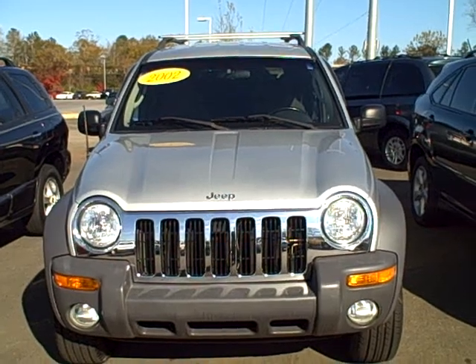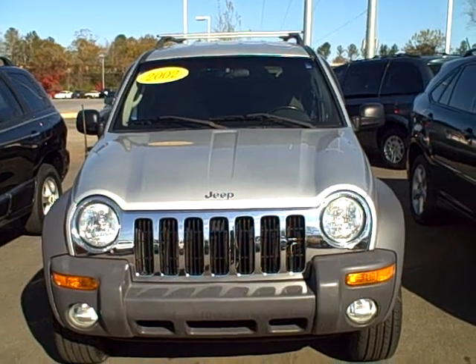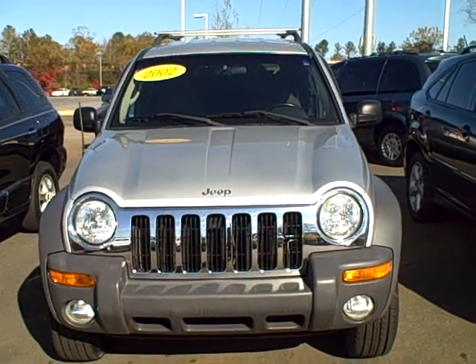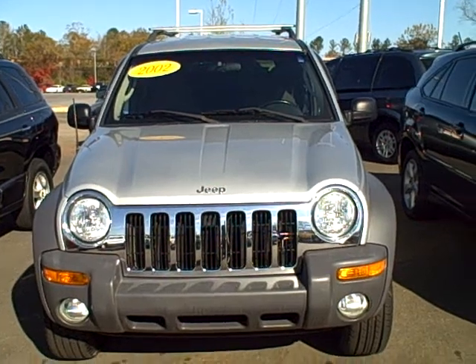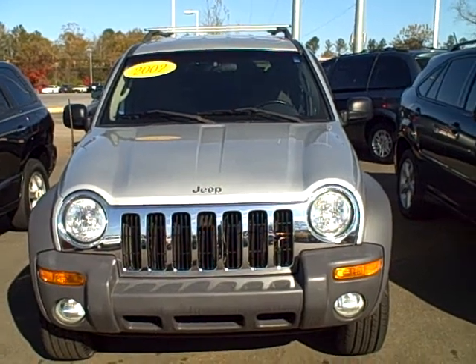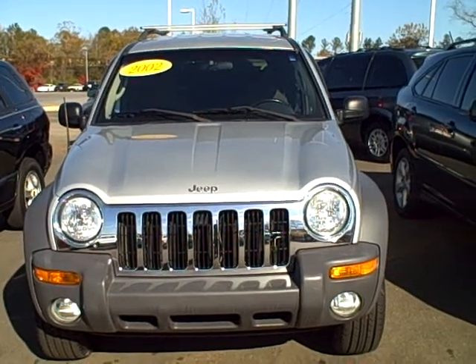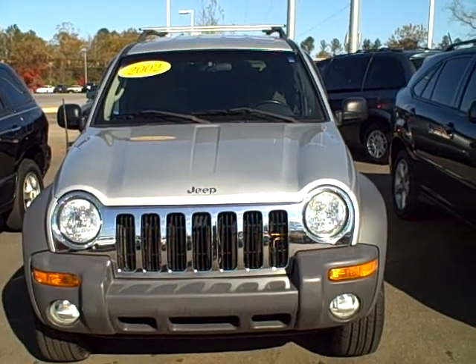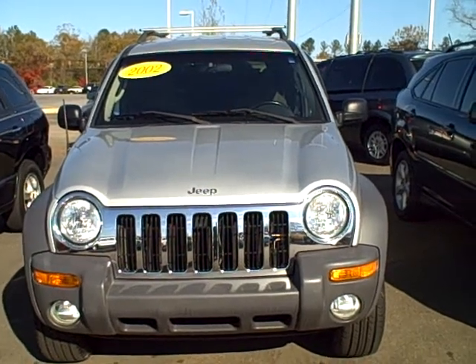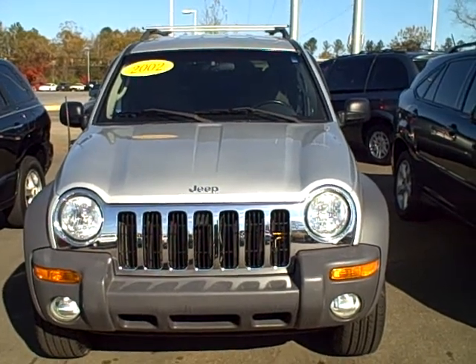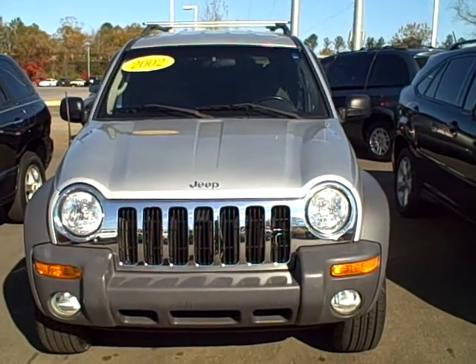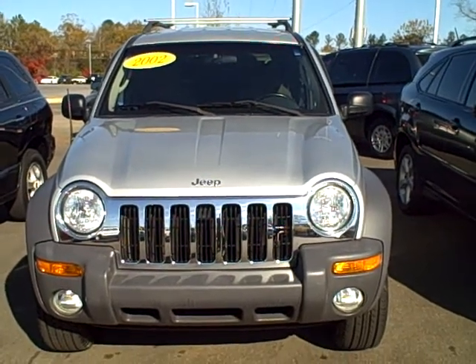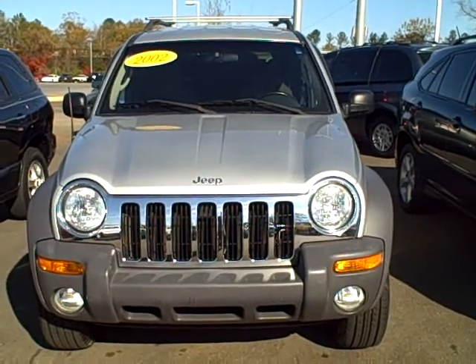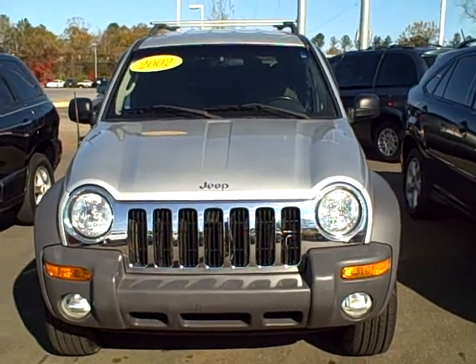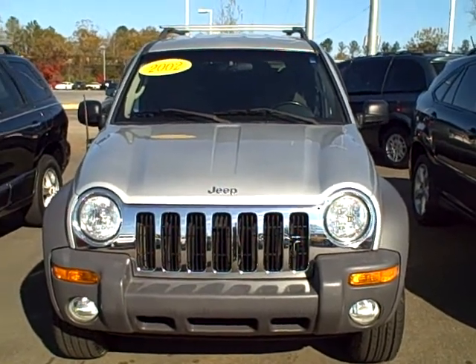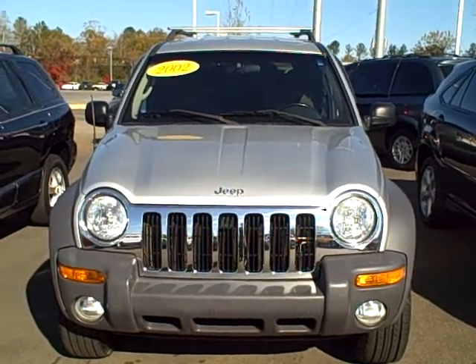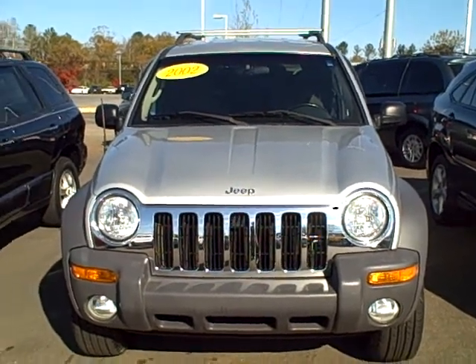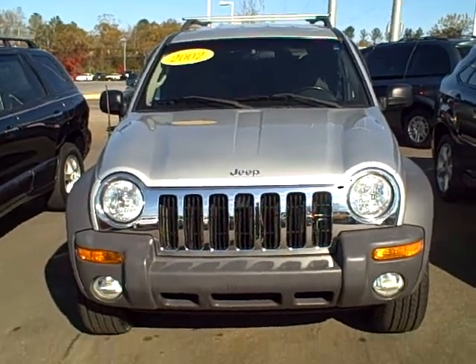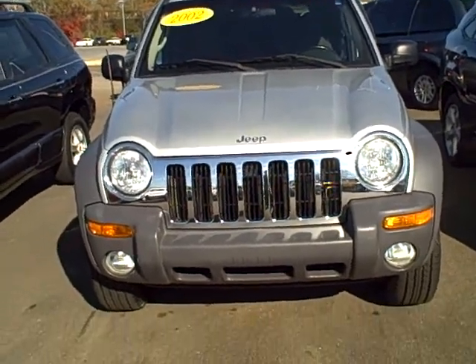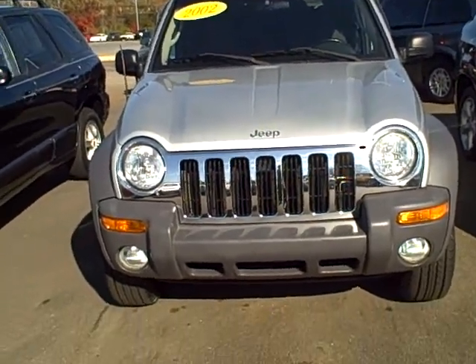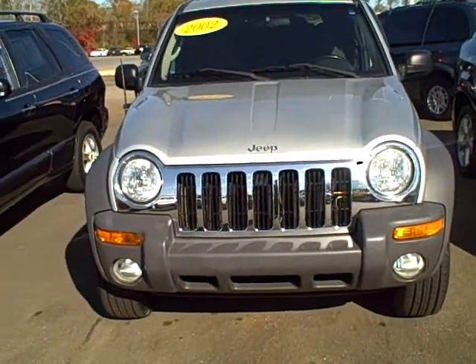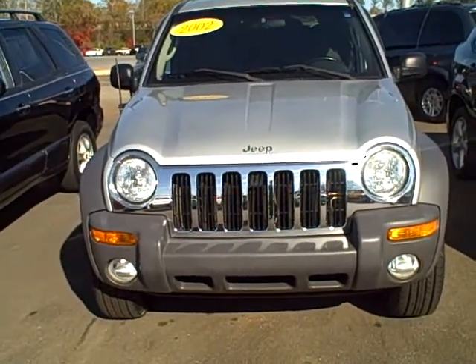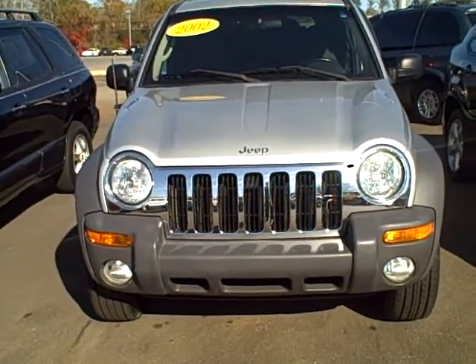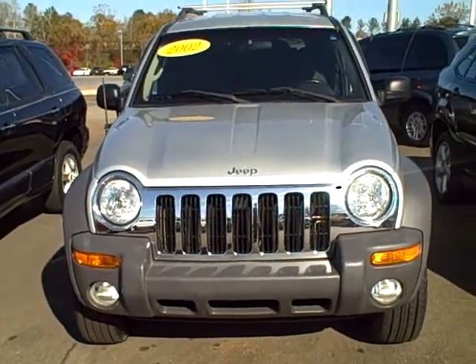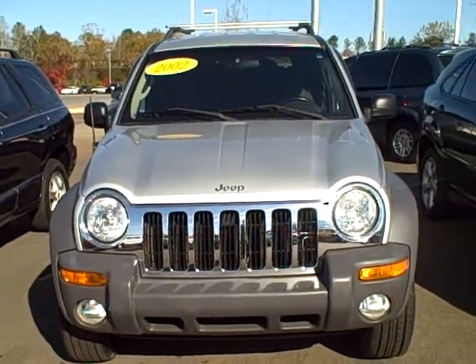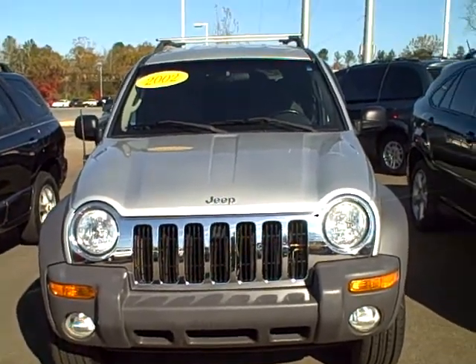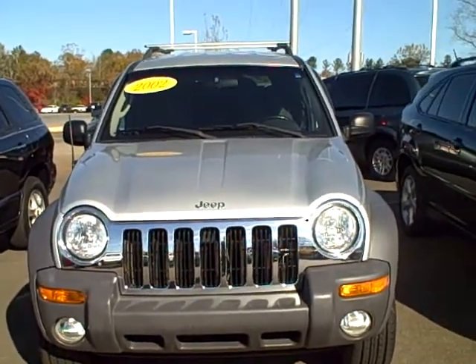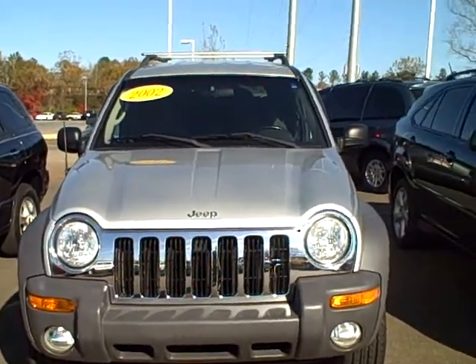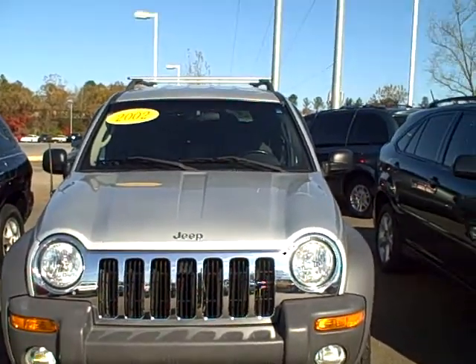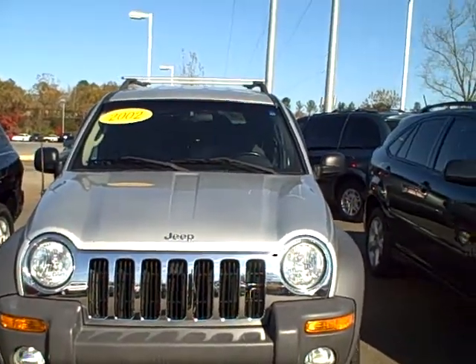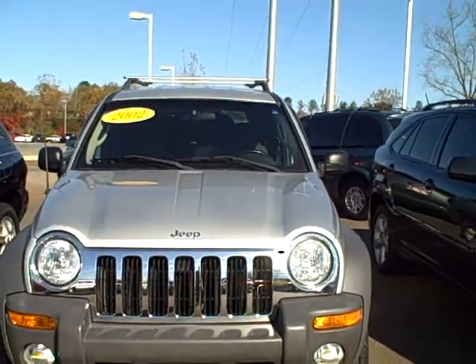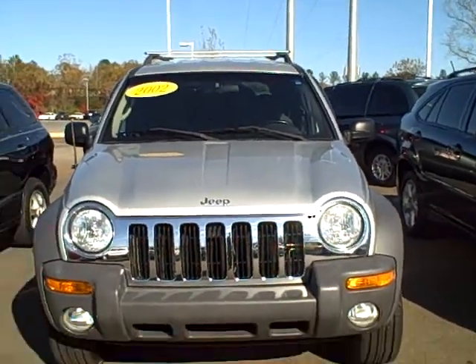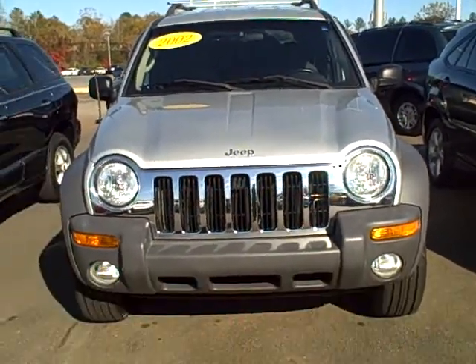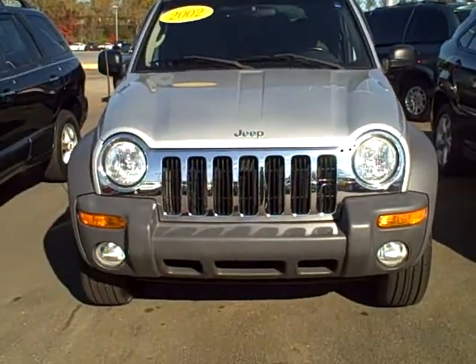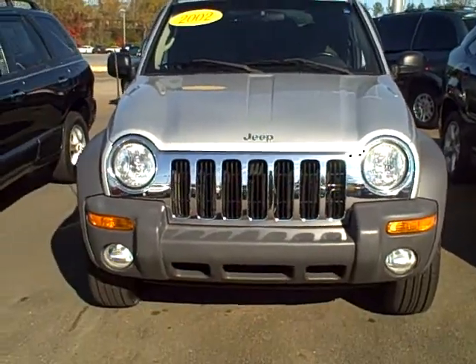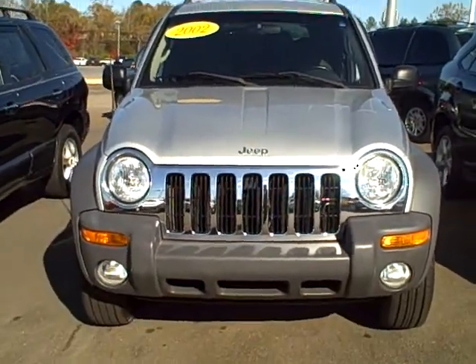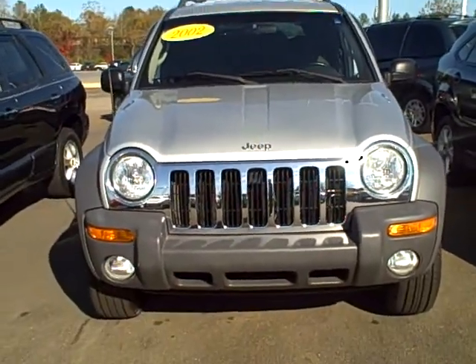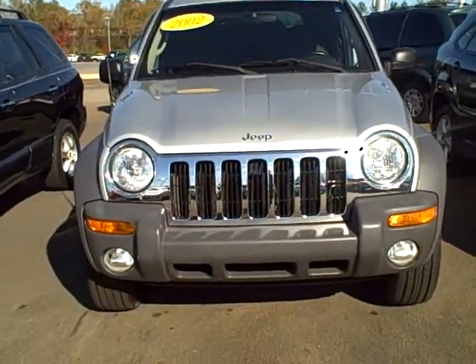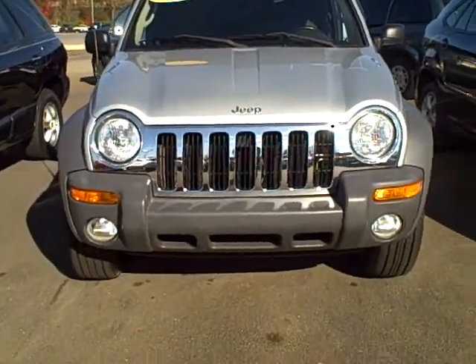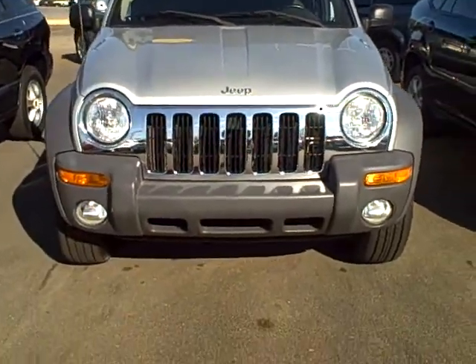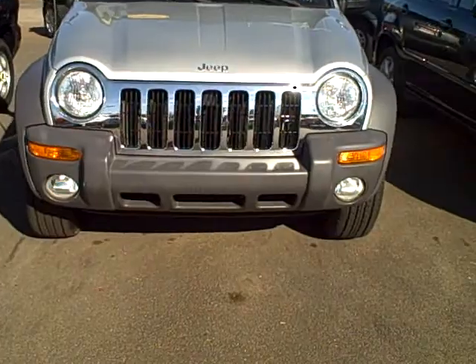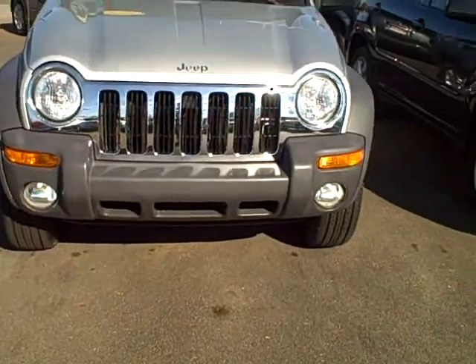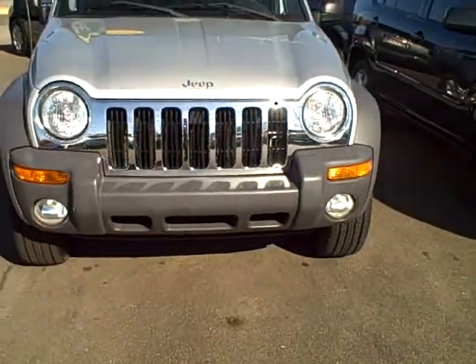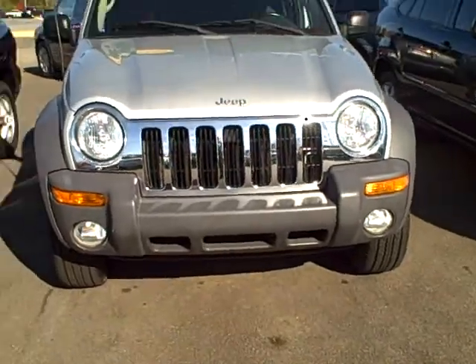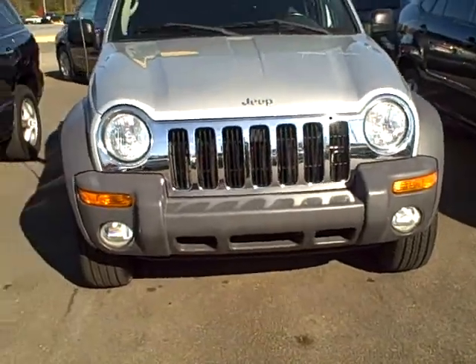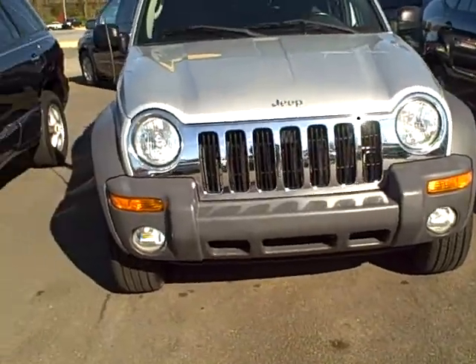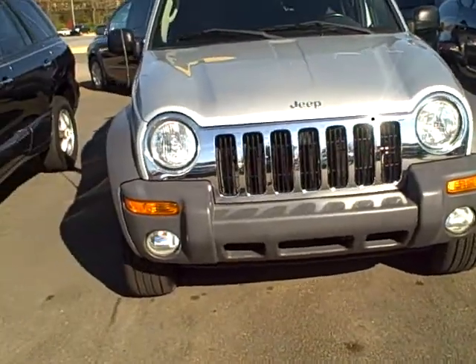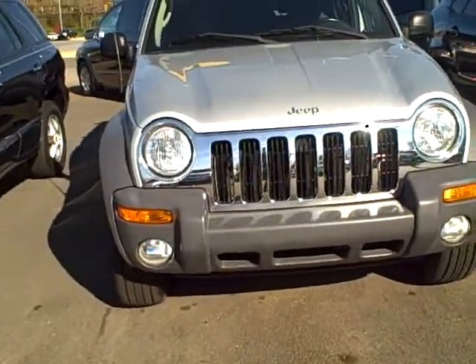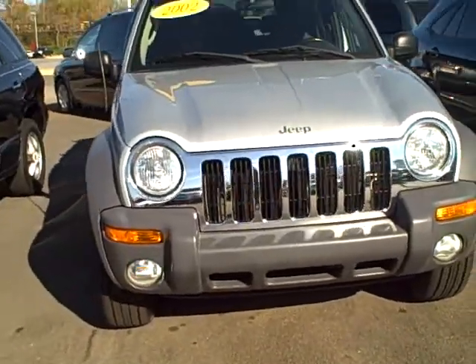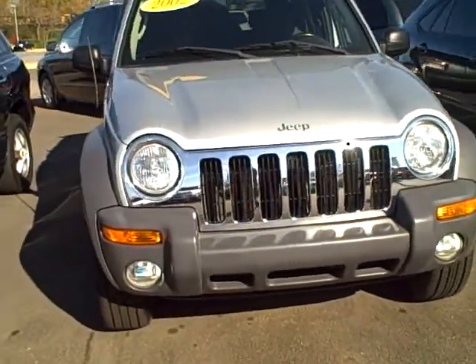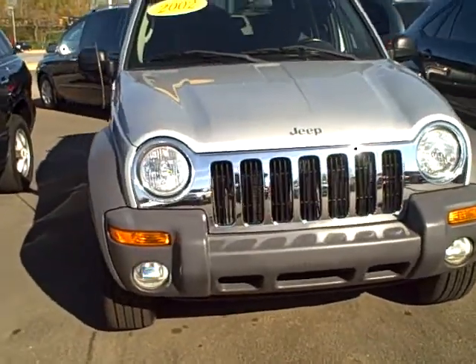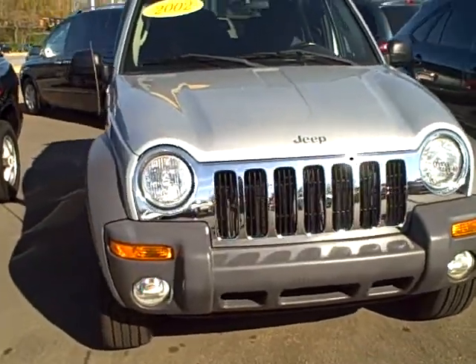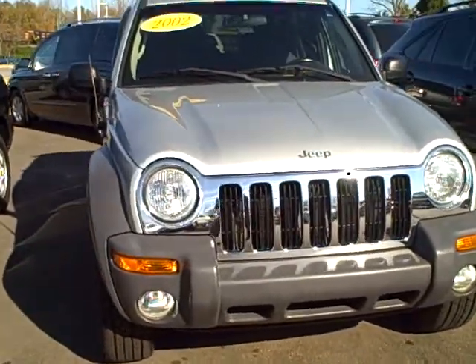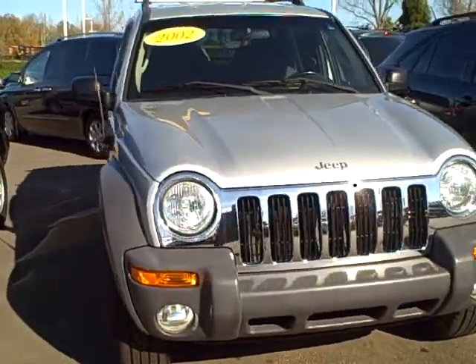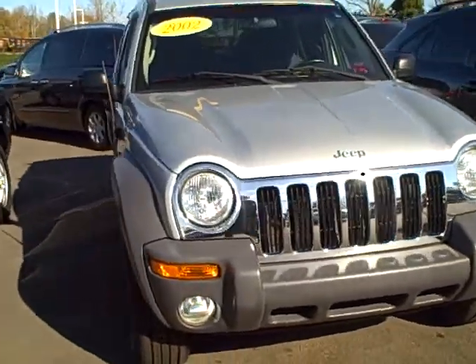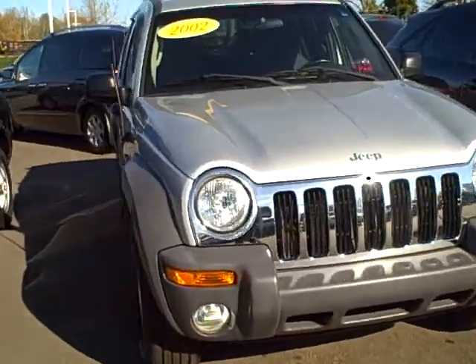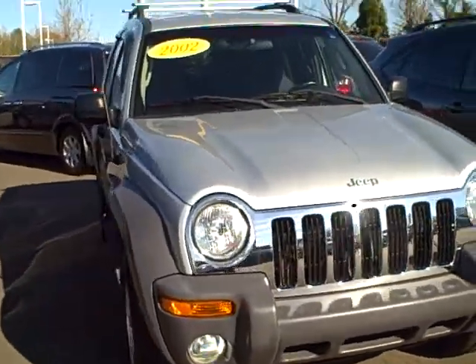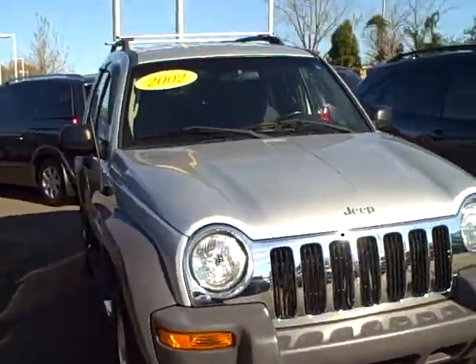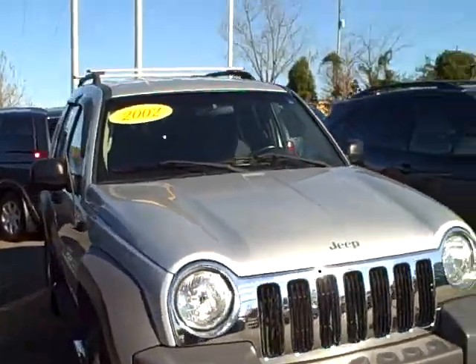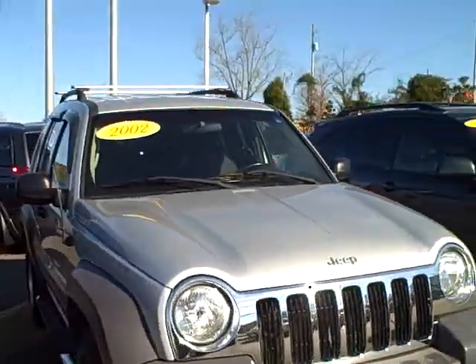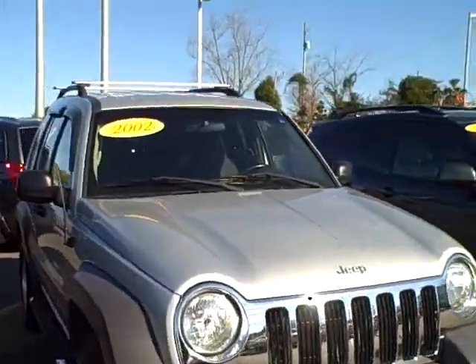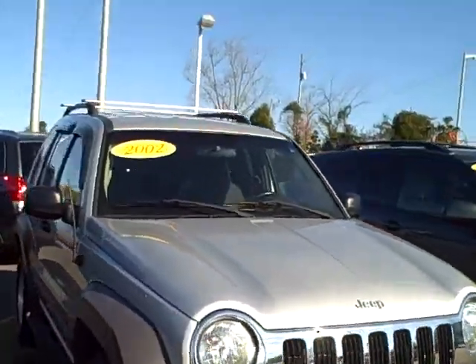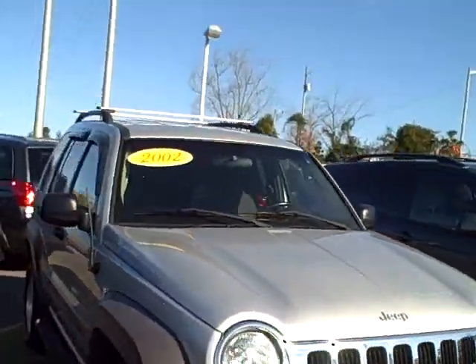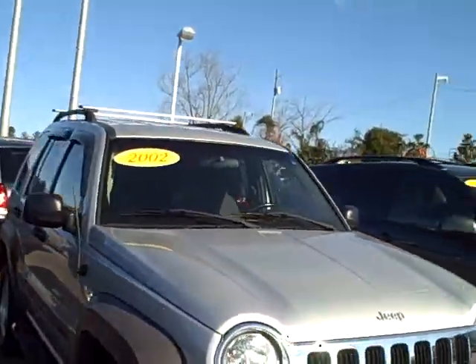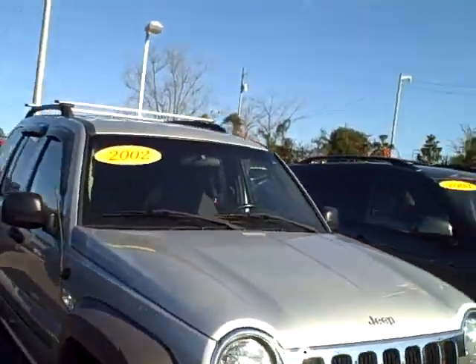Good morning Kelly. My name is Jim Hunt. I'm here at LaGrange Toyota. I got your email this morning about this Jeep 4x4.